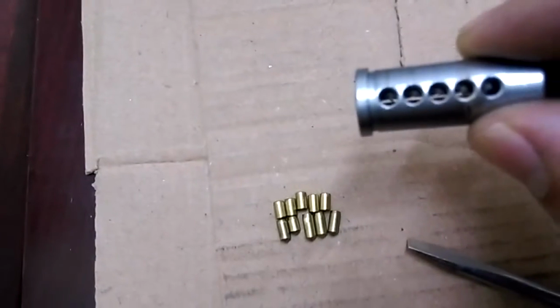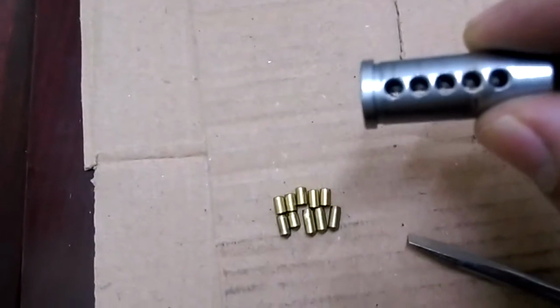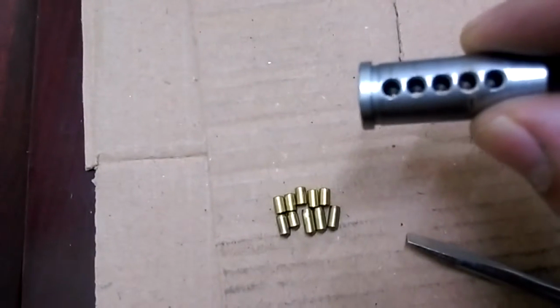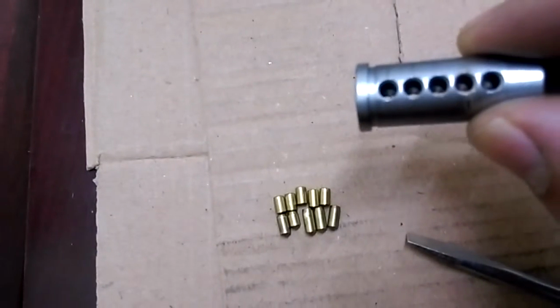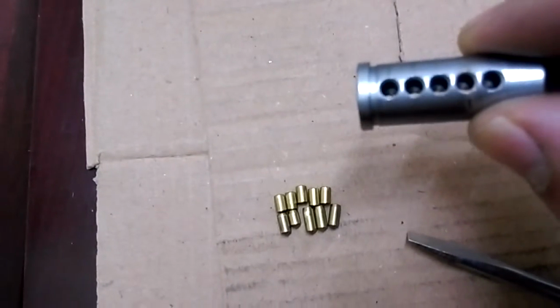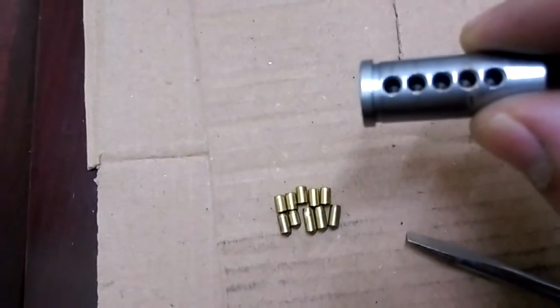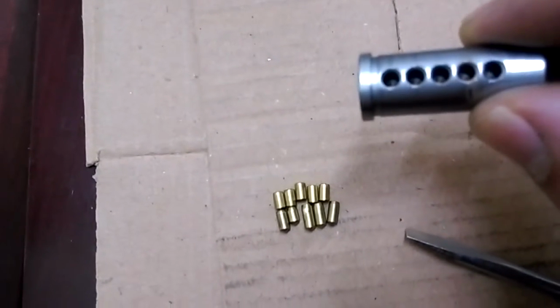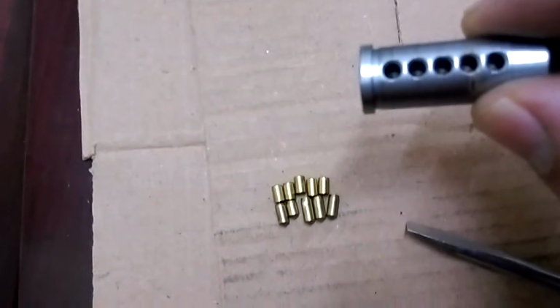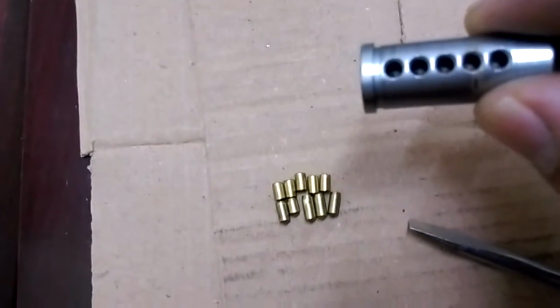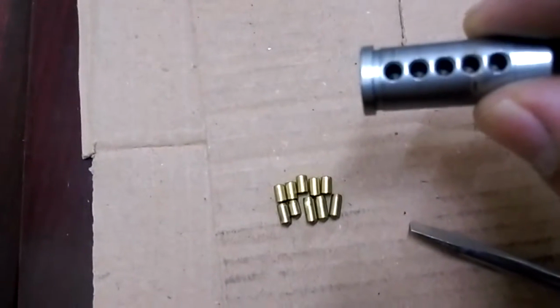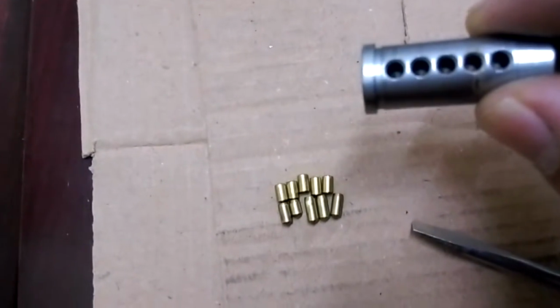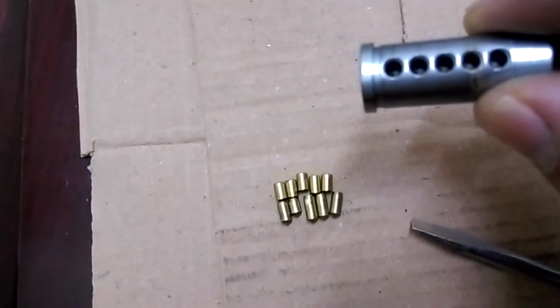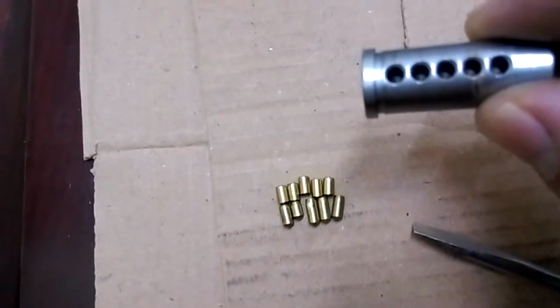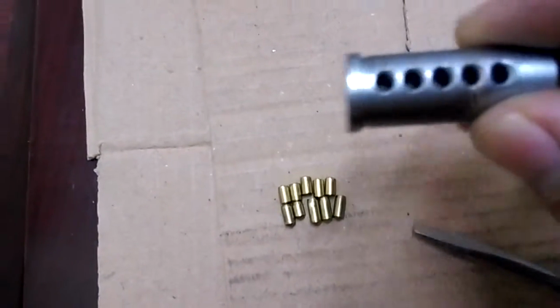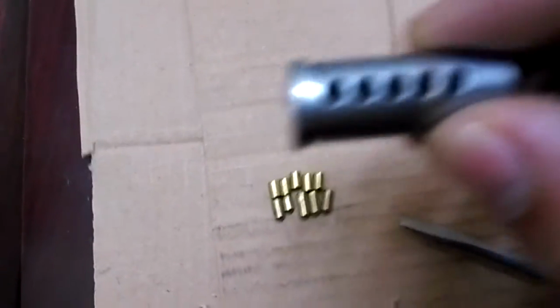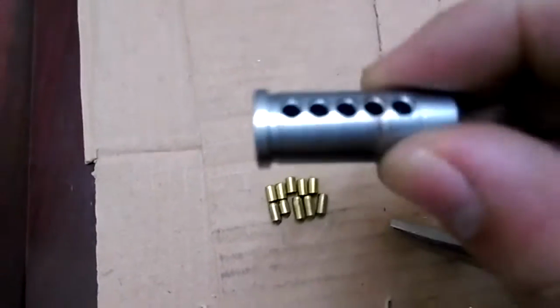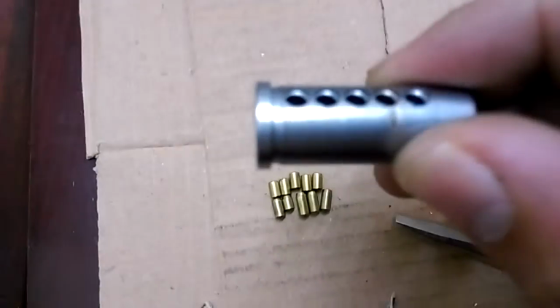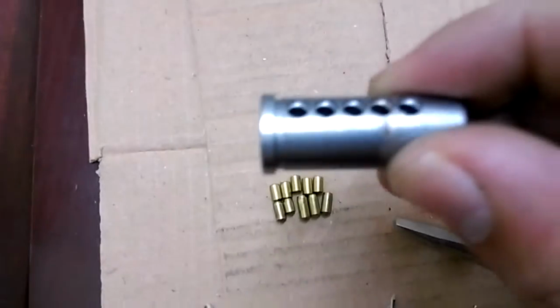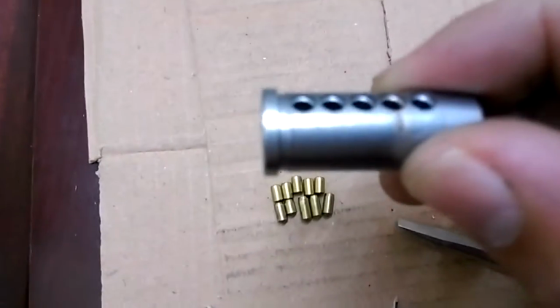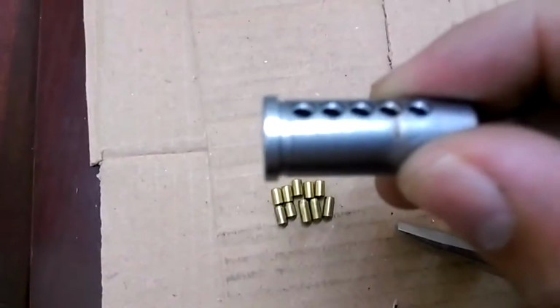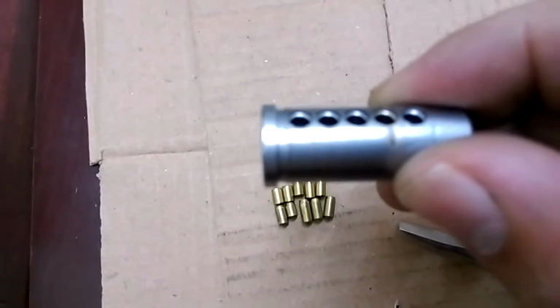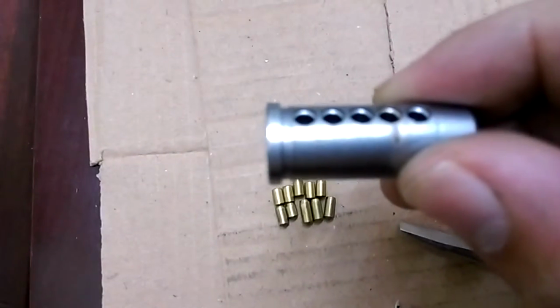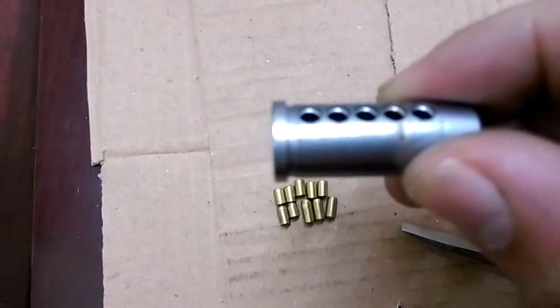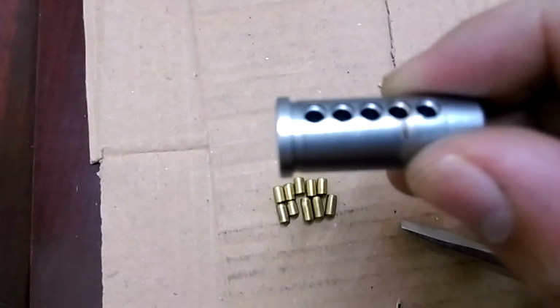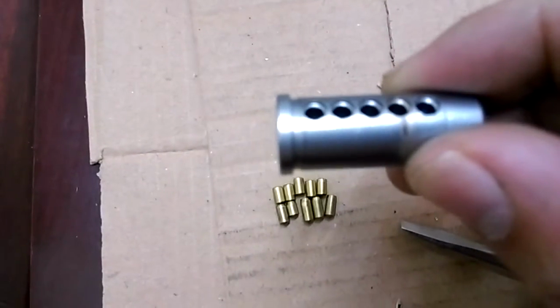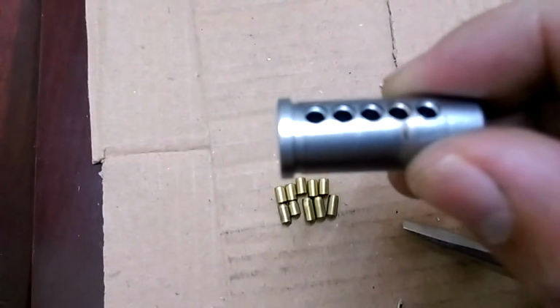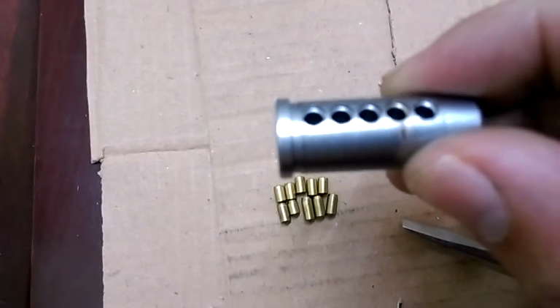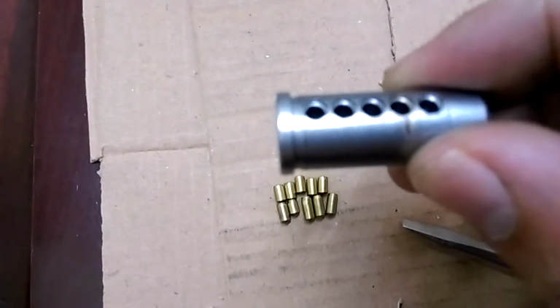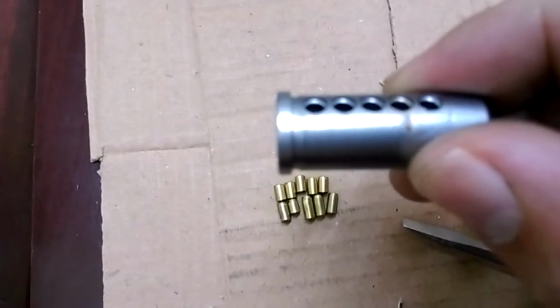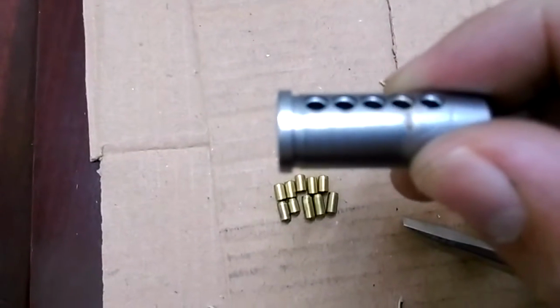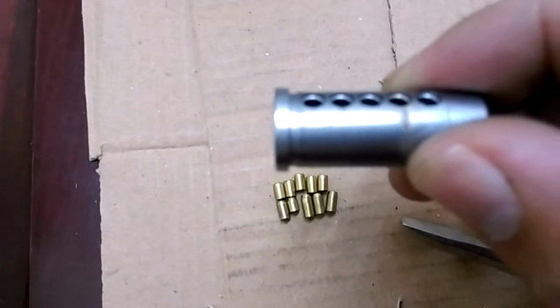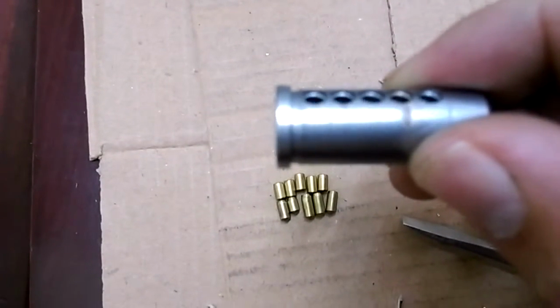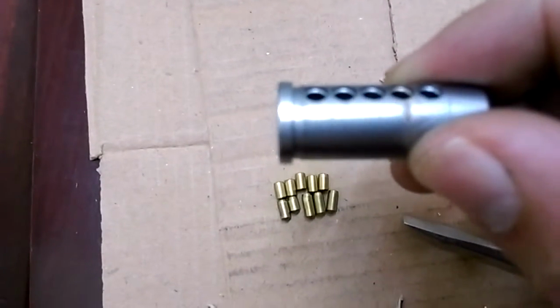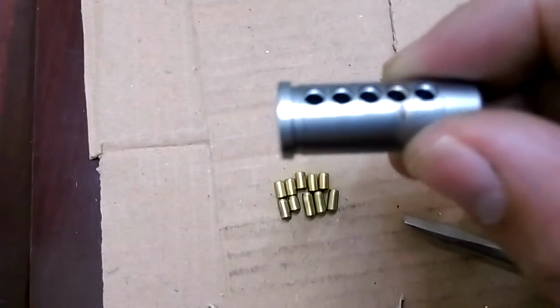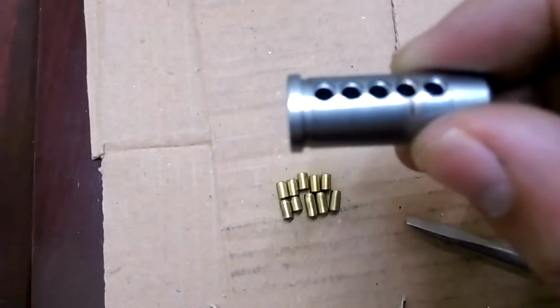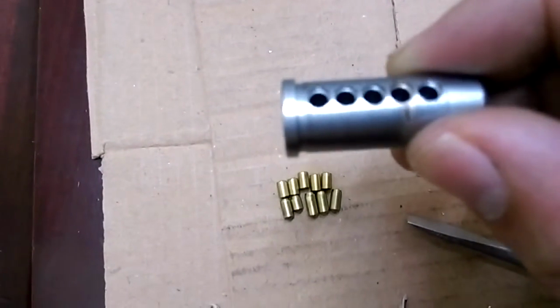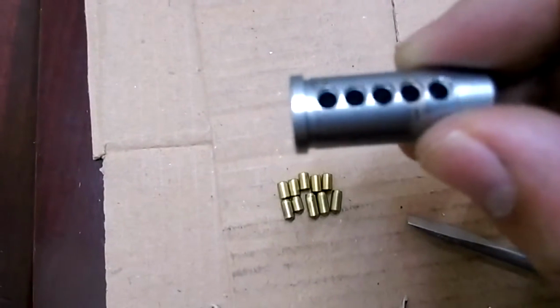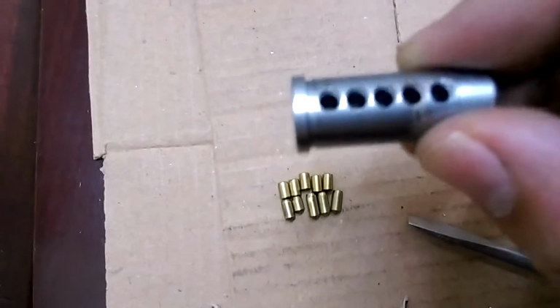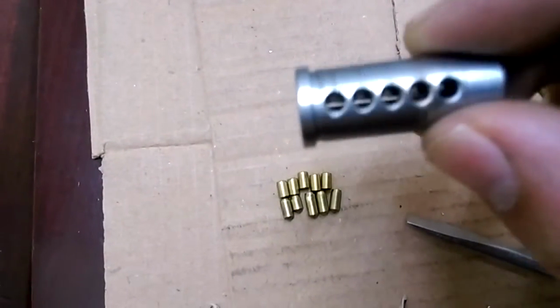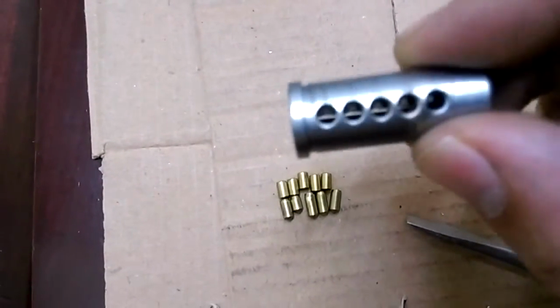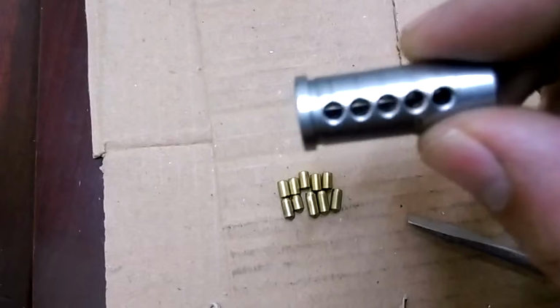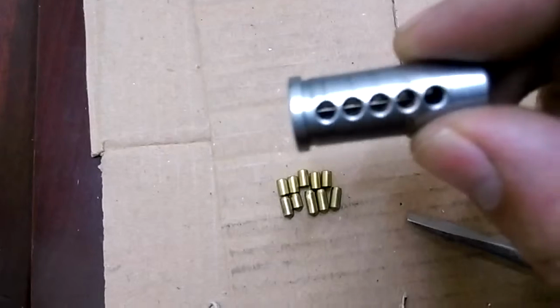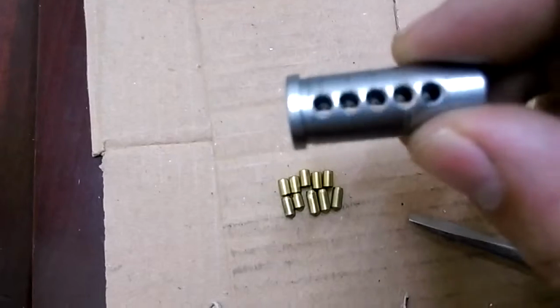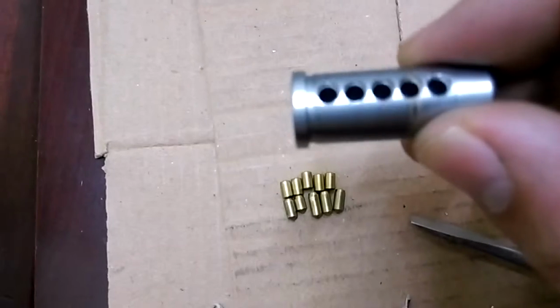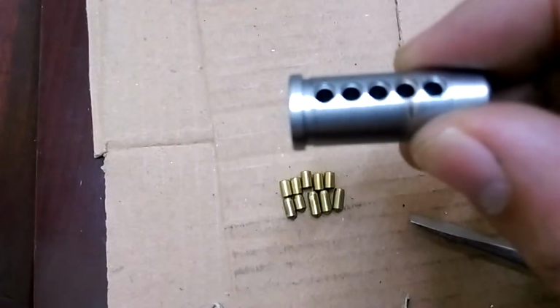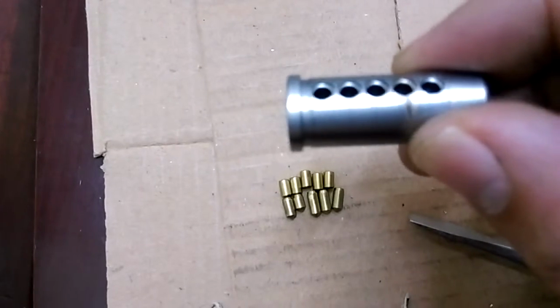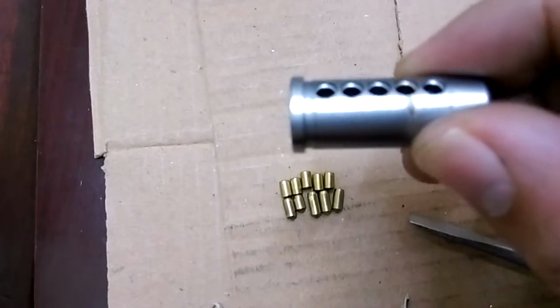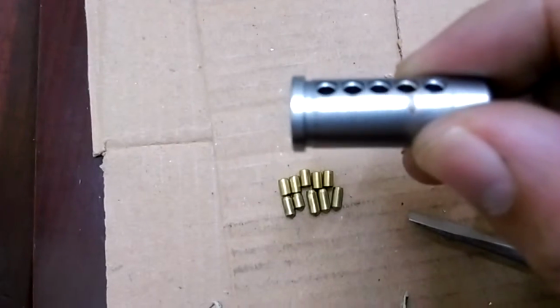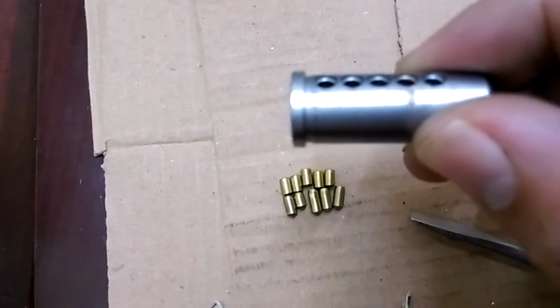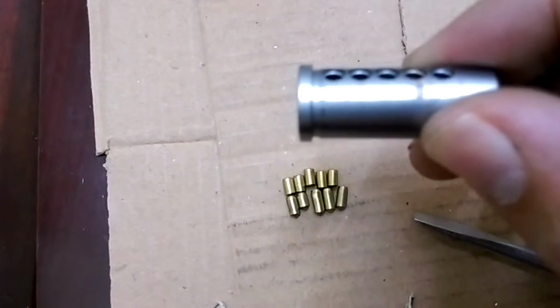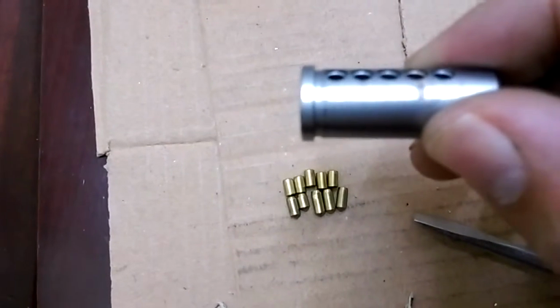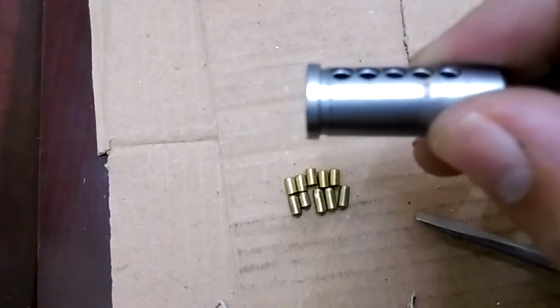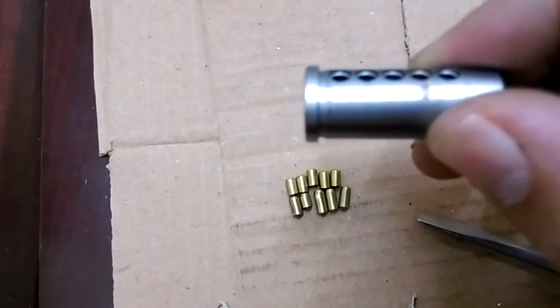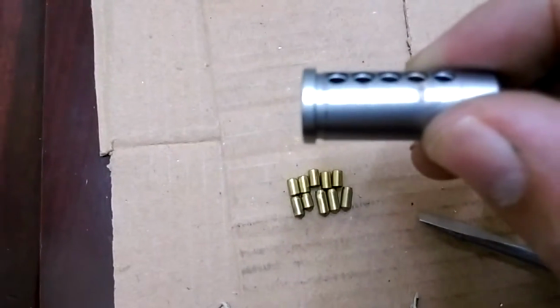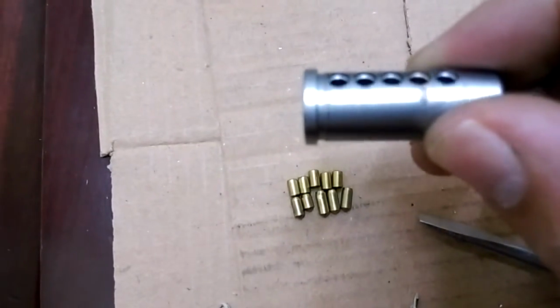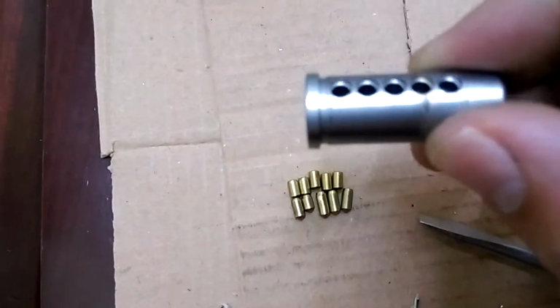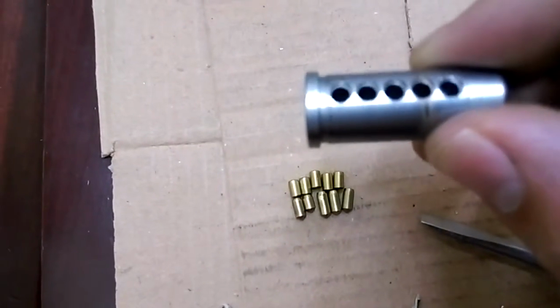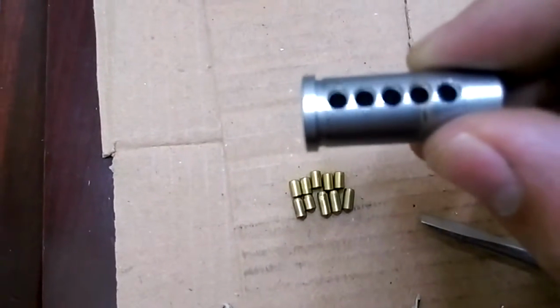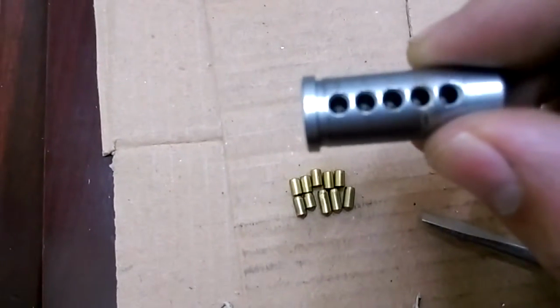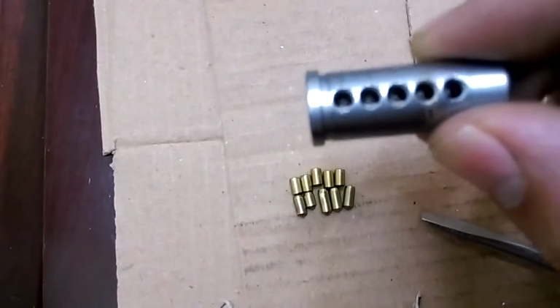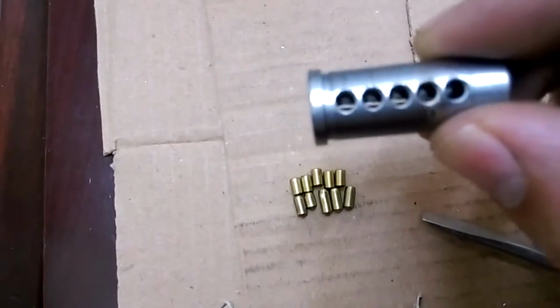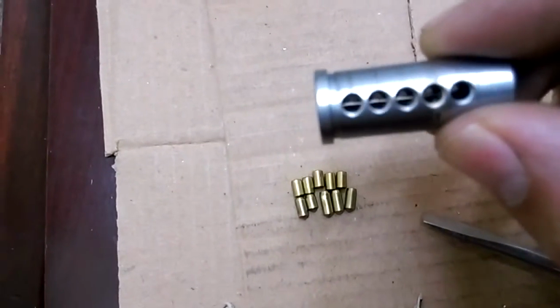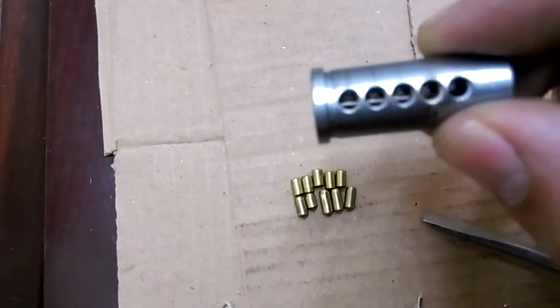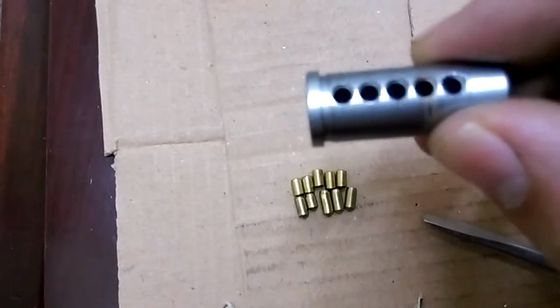And if it did have security pins, that counter-milling would have made the lock harder to pick. So I'm going to turn this into a challenge lock.